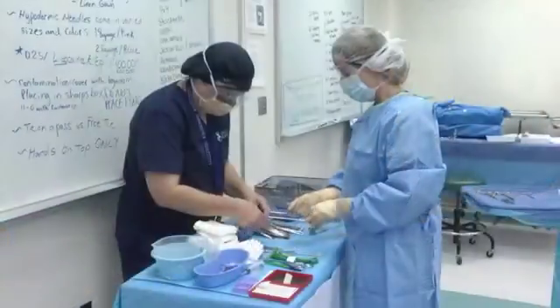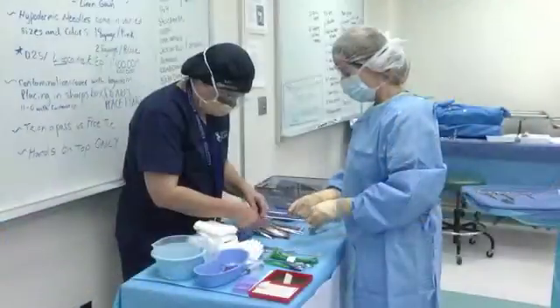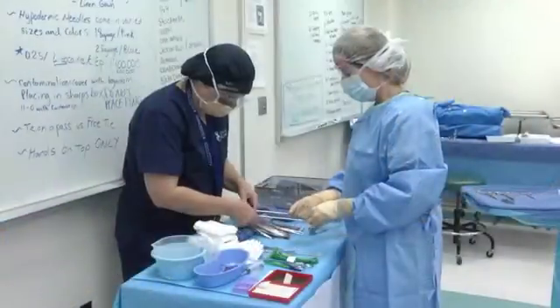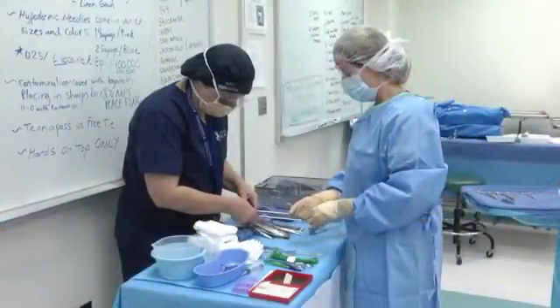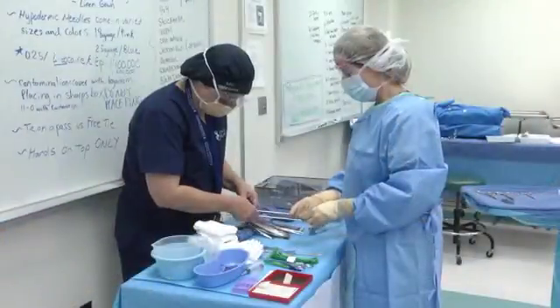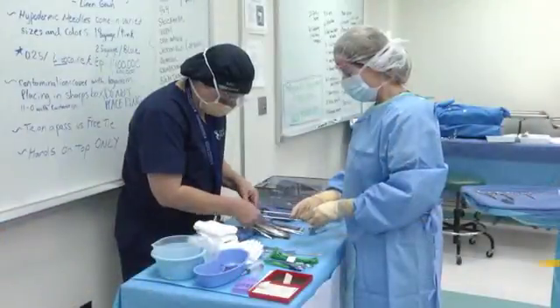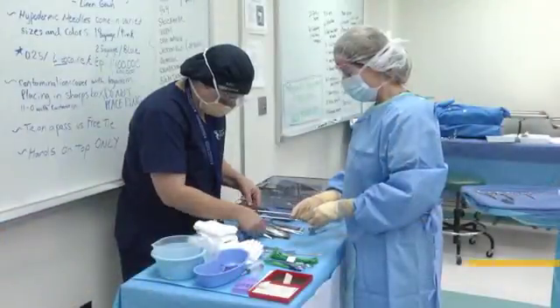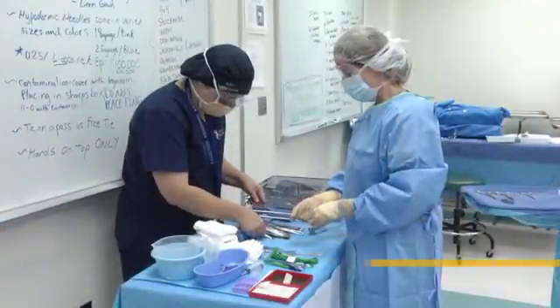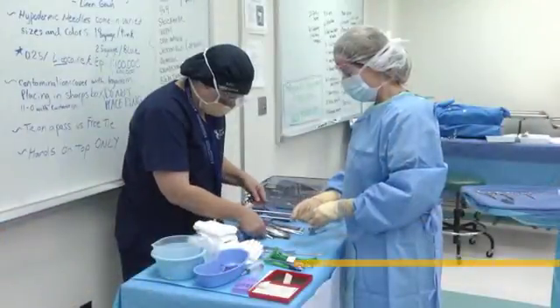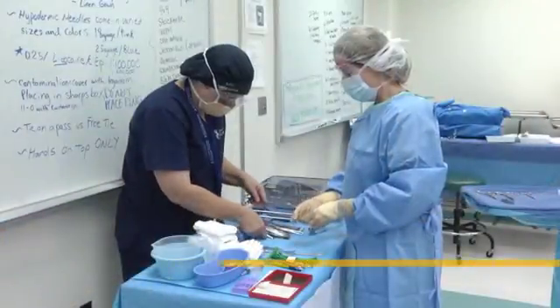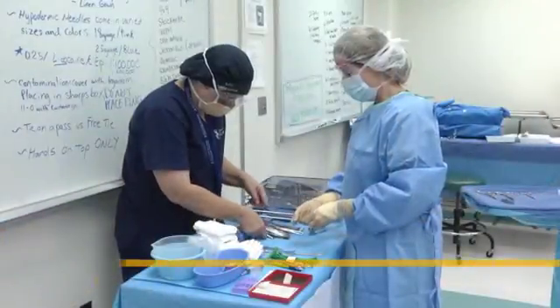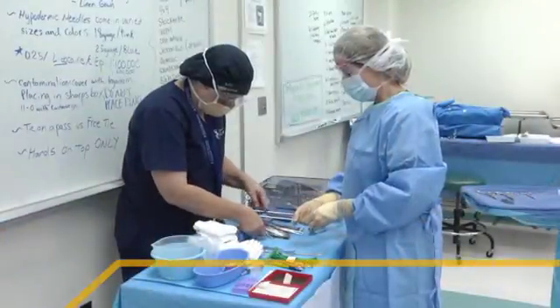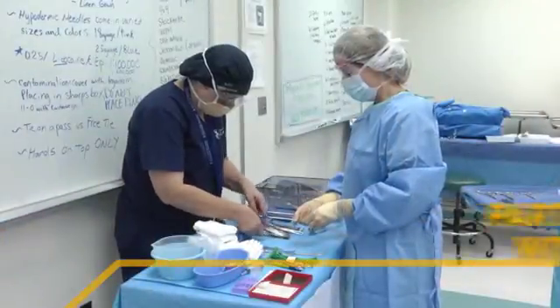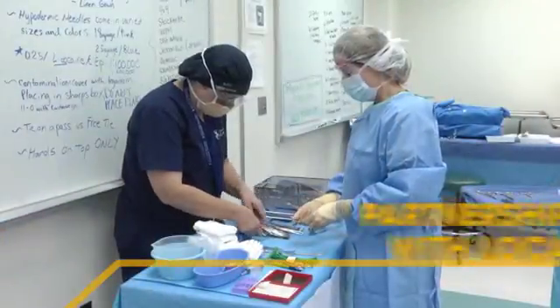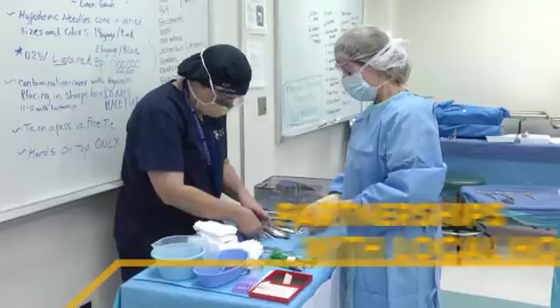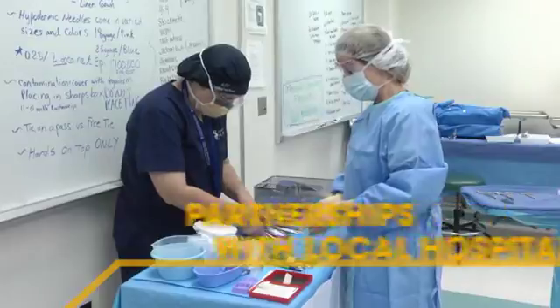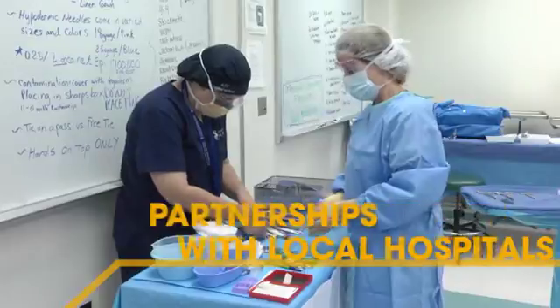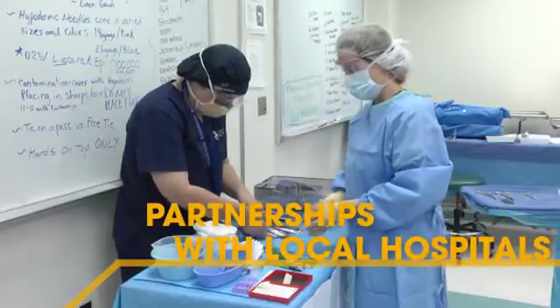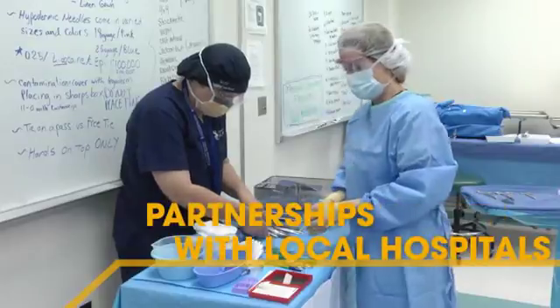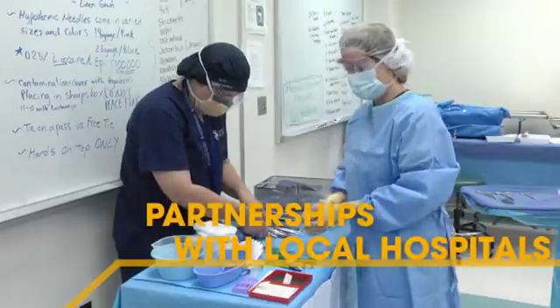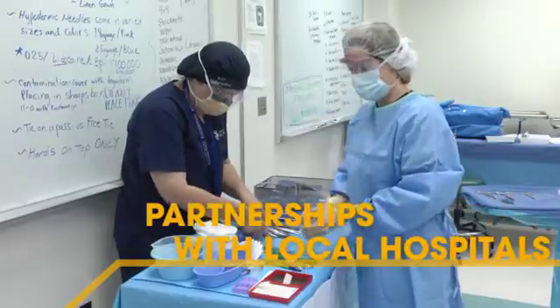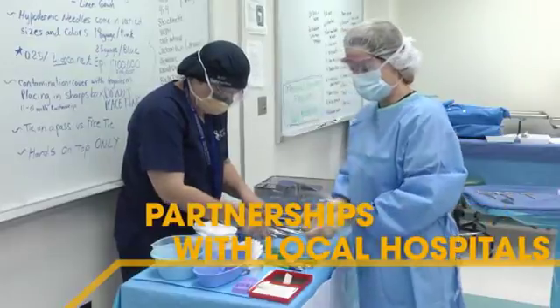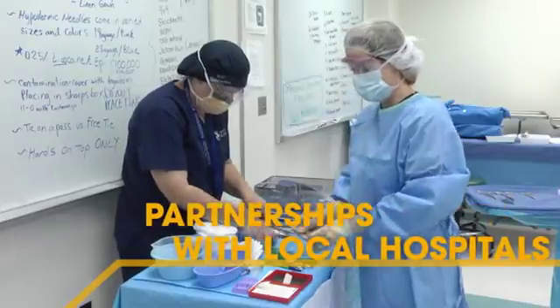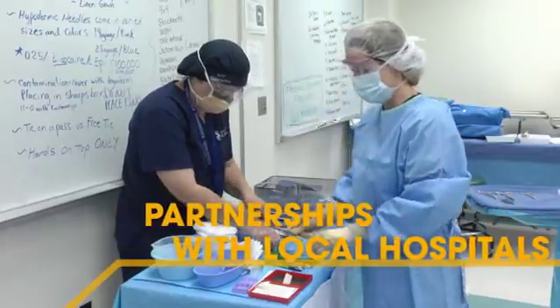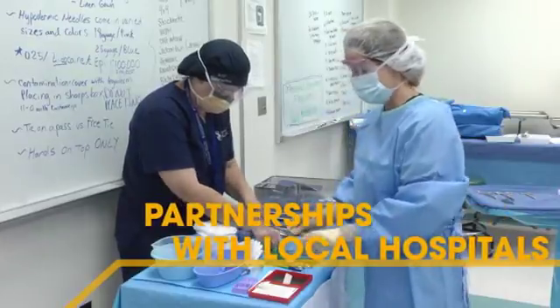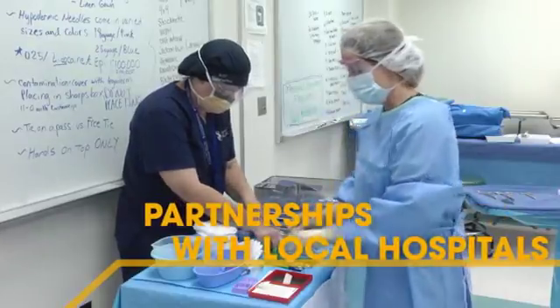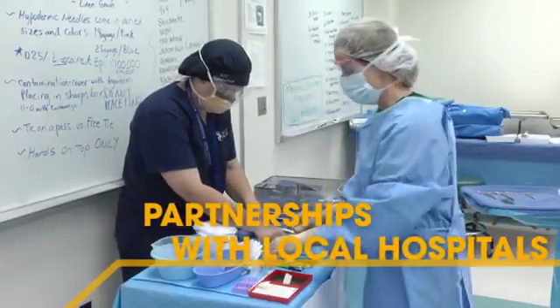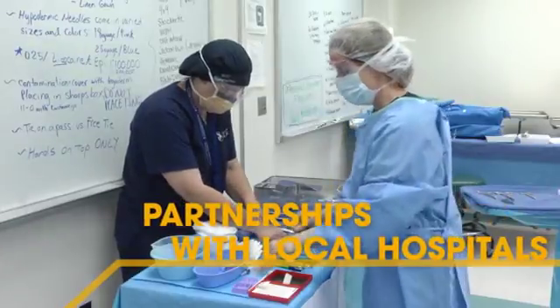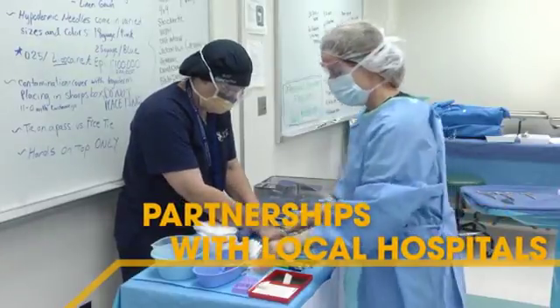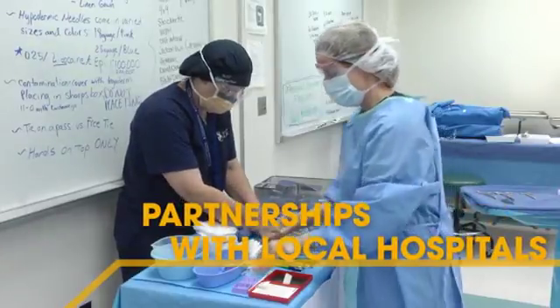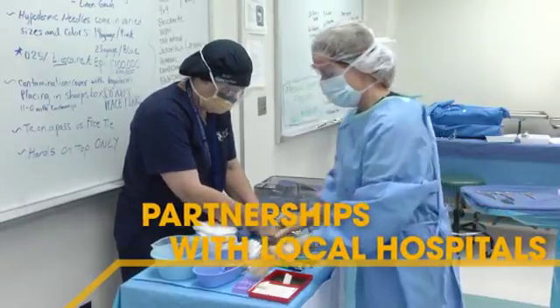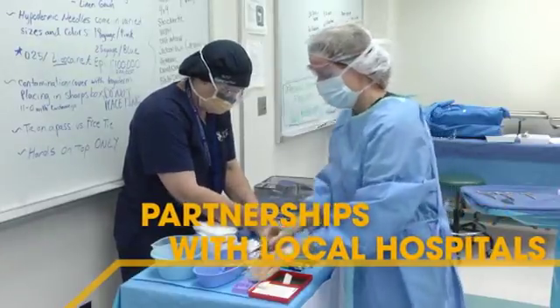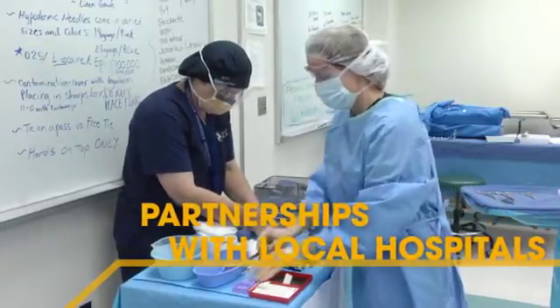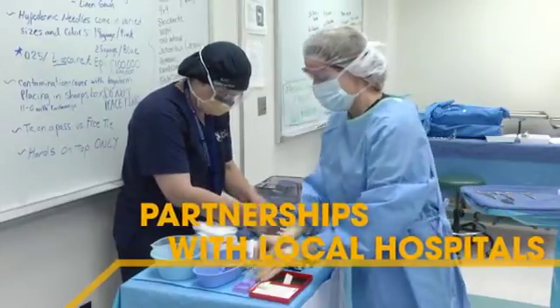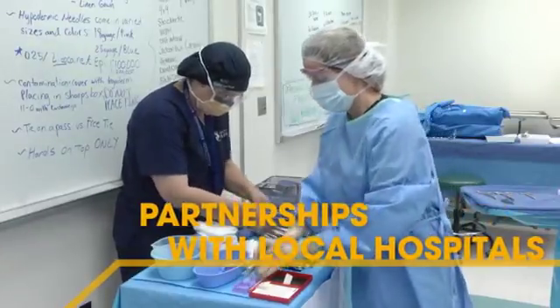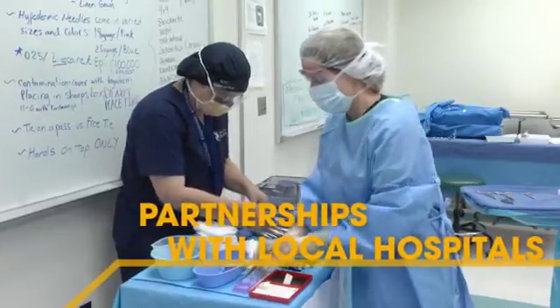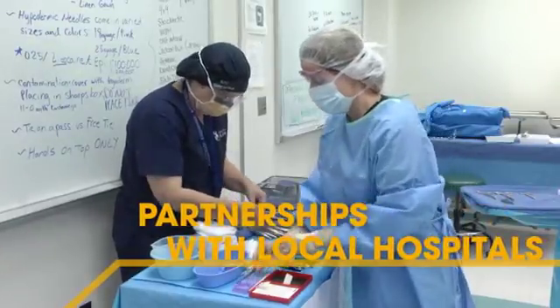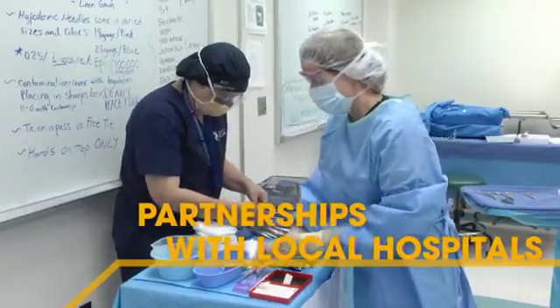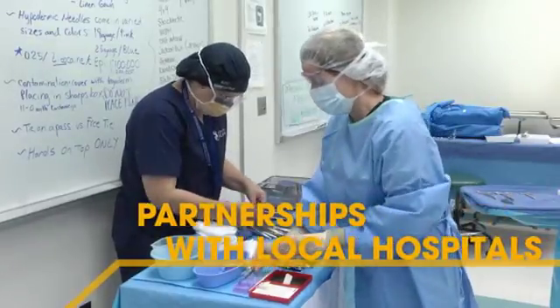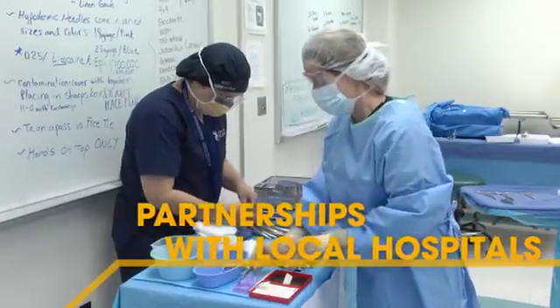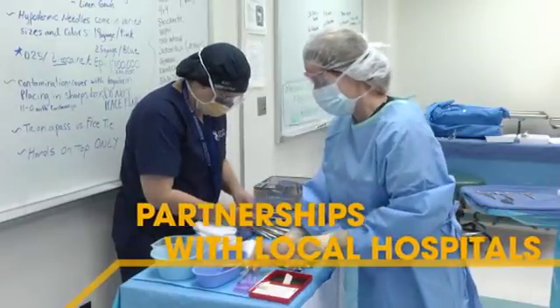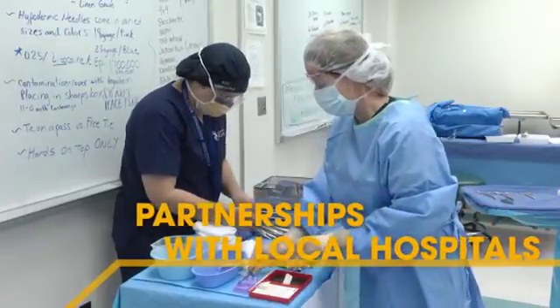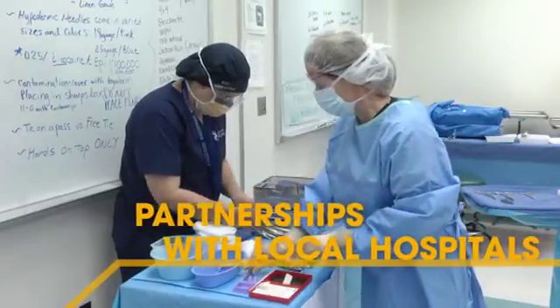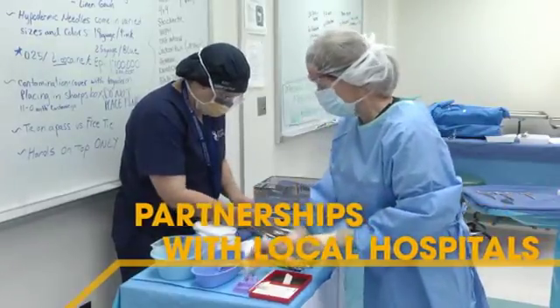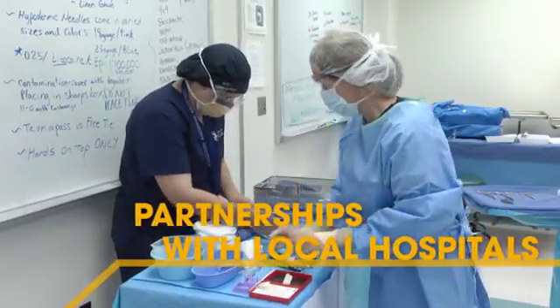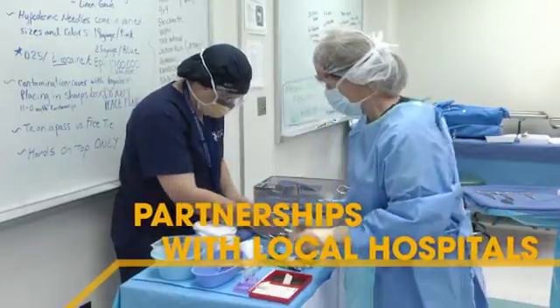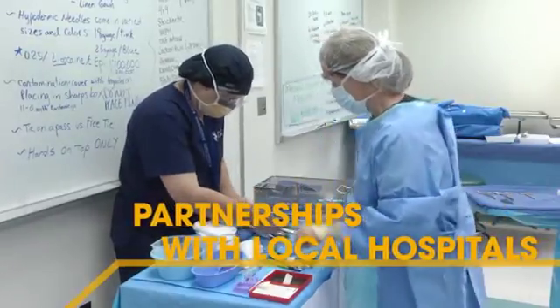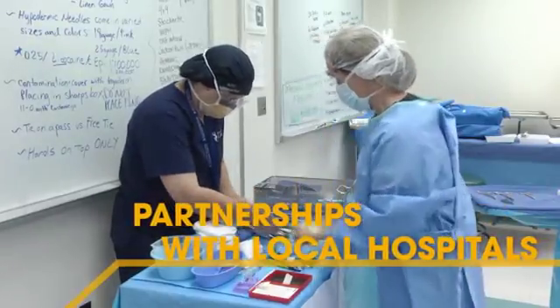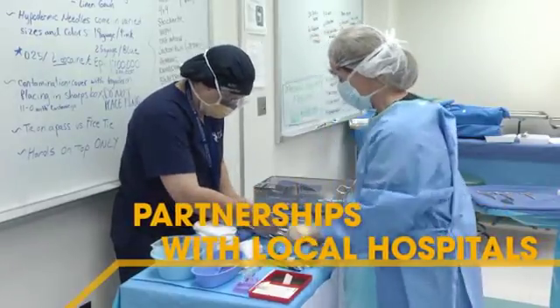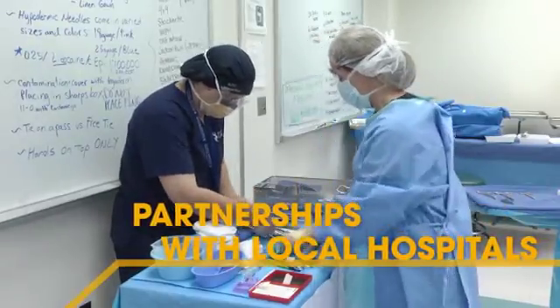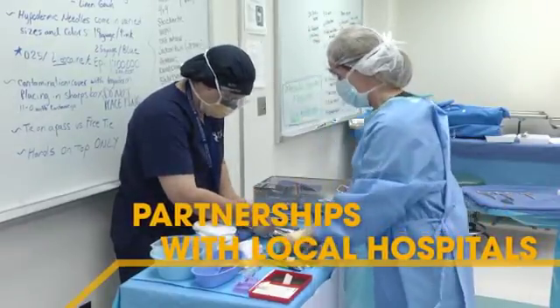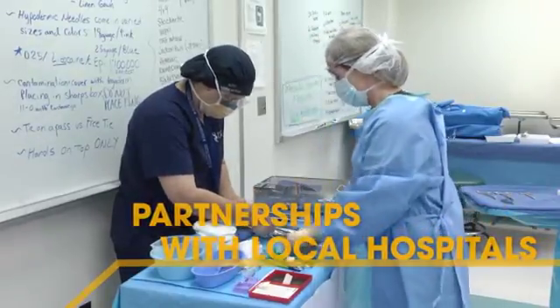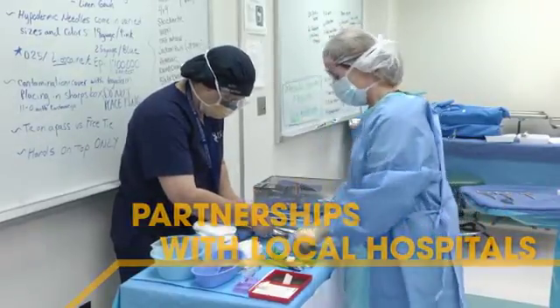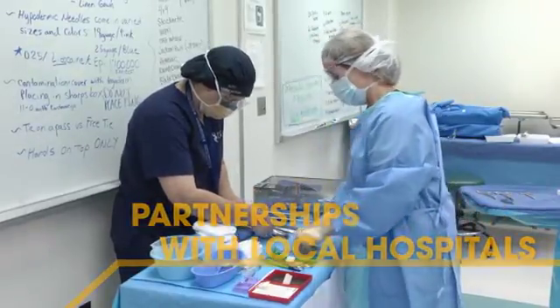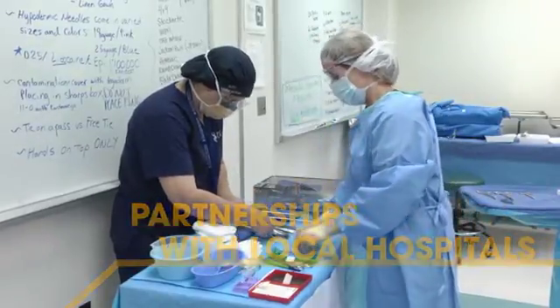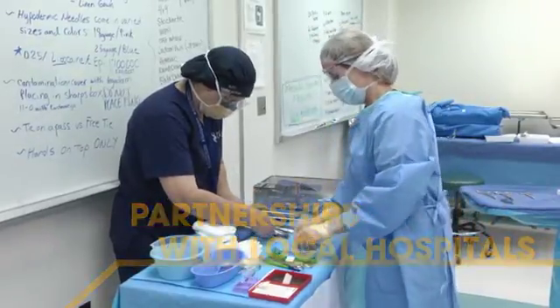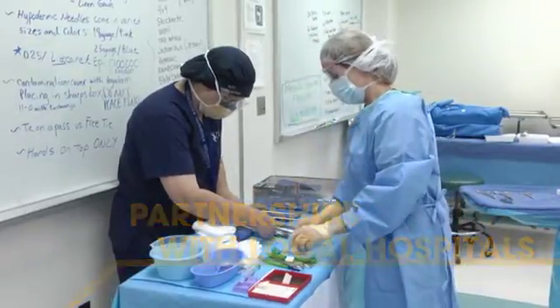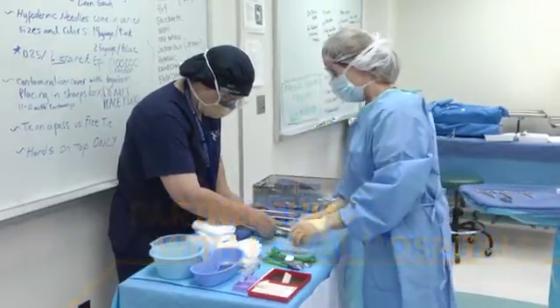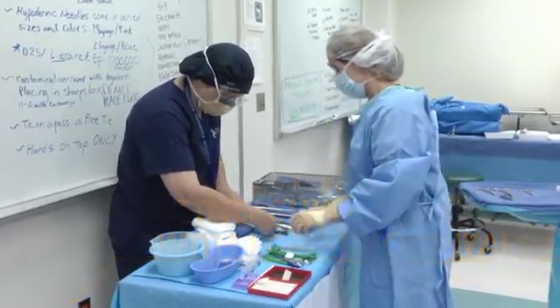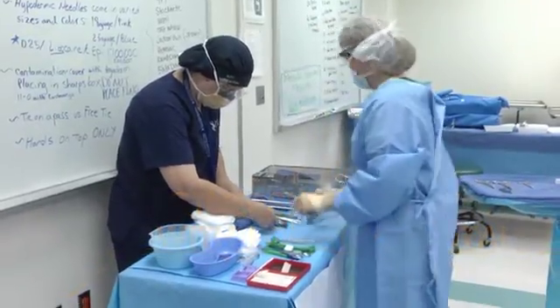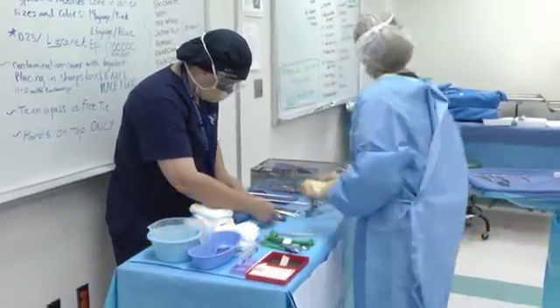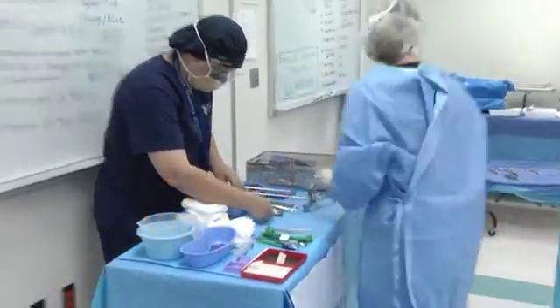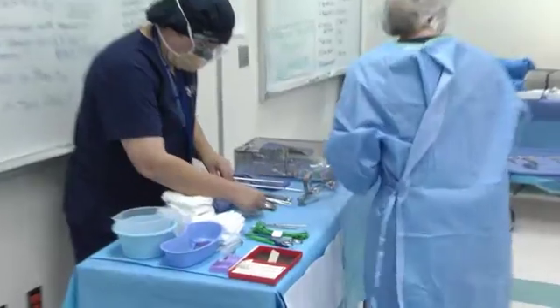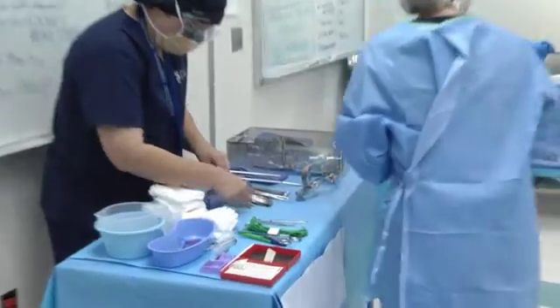Our long-standing partnerships with local hospitals allow students access to clinical rotations in operating rooms.